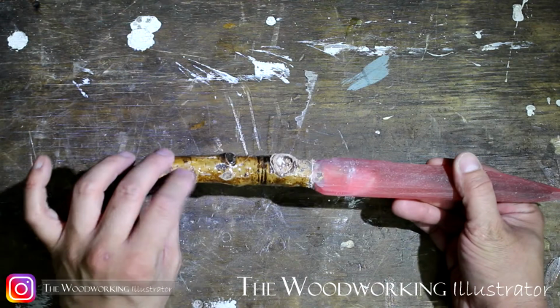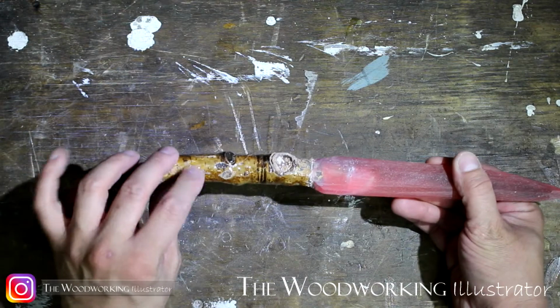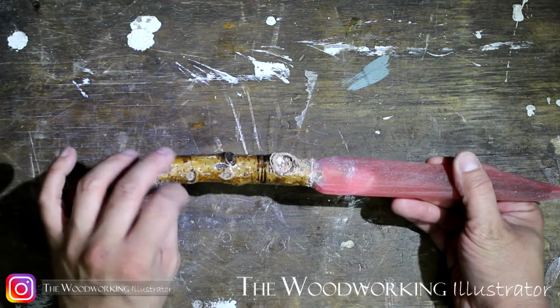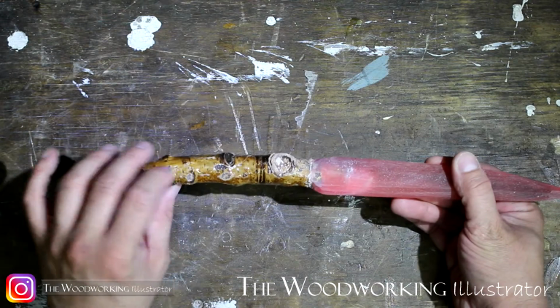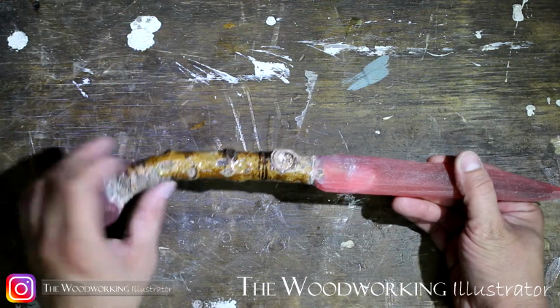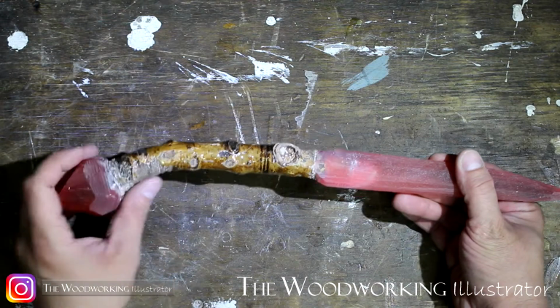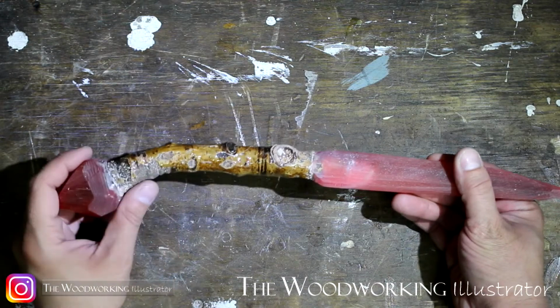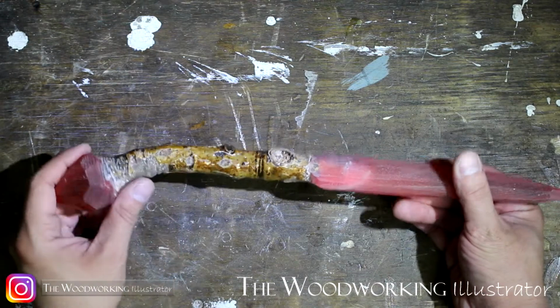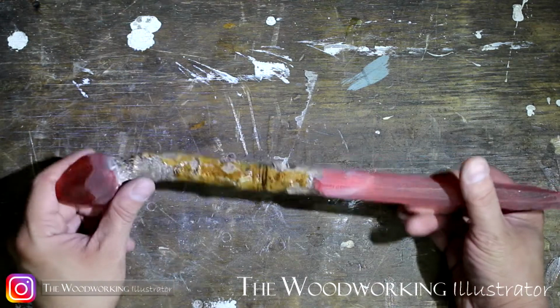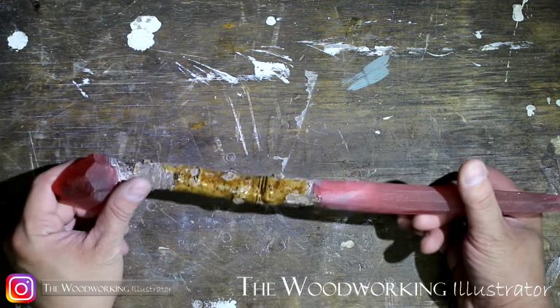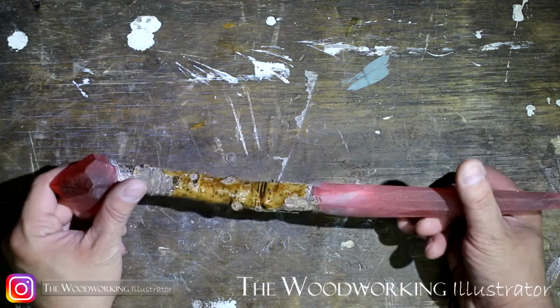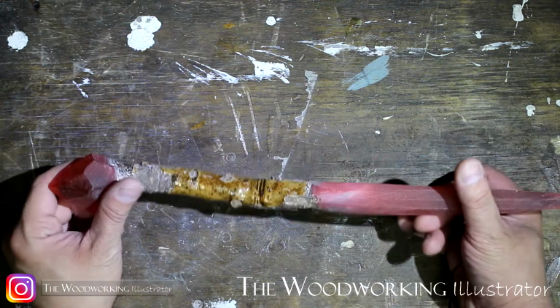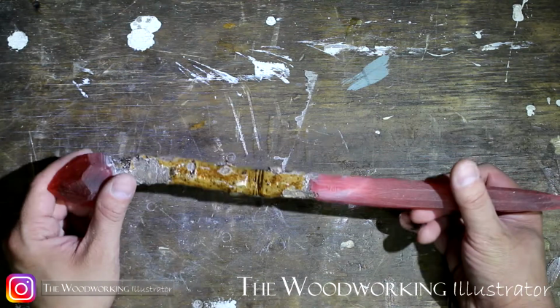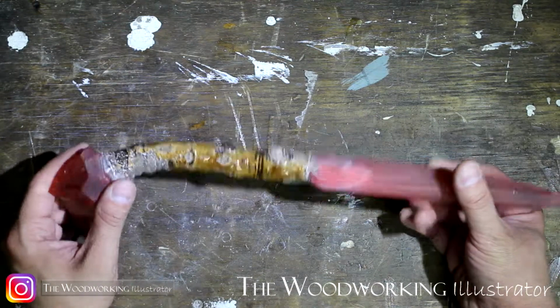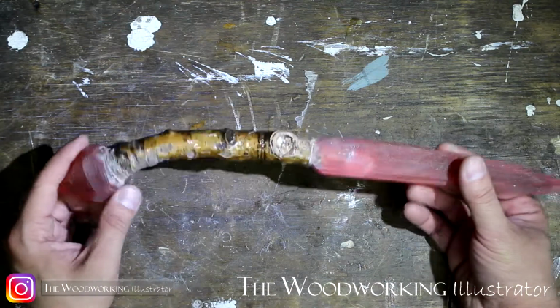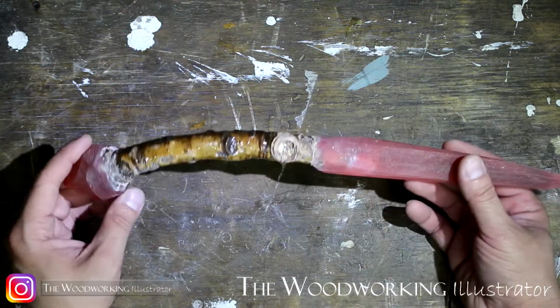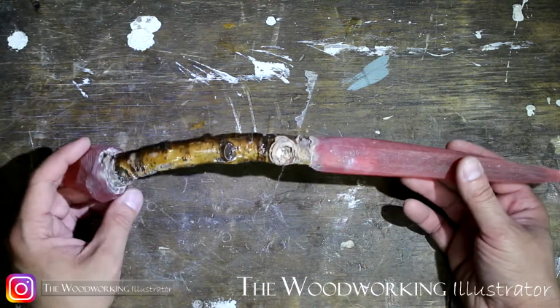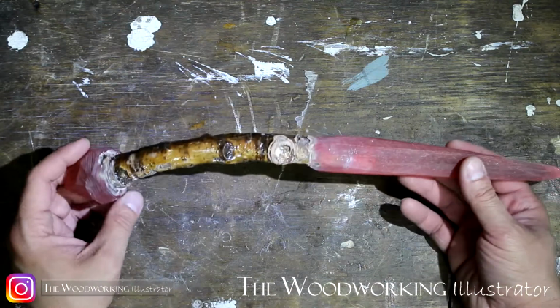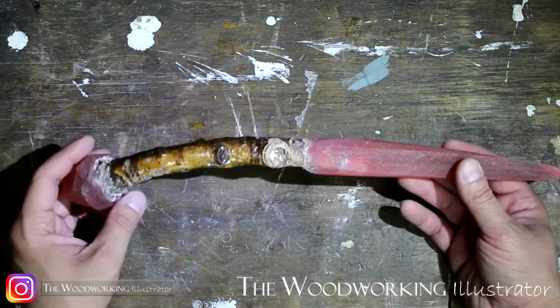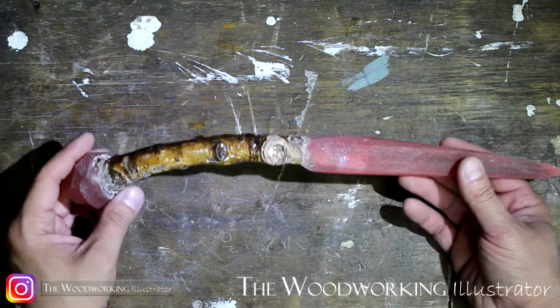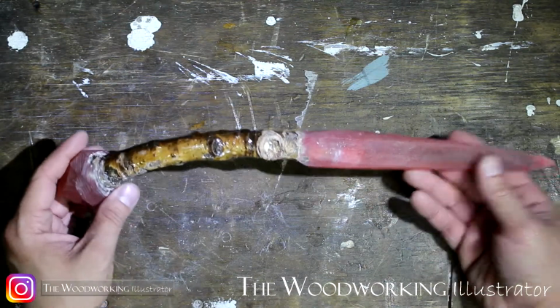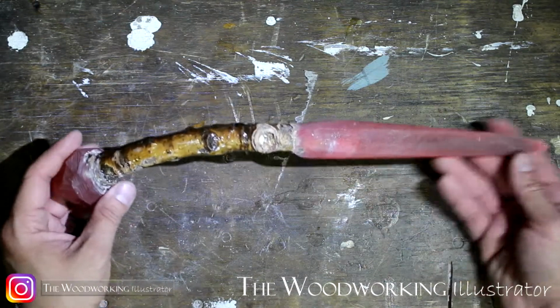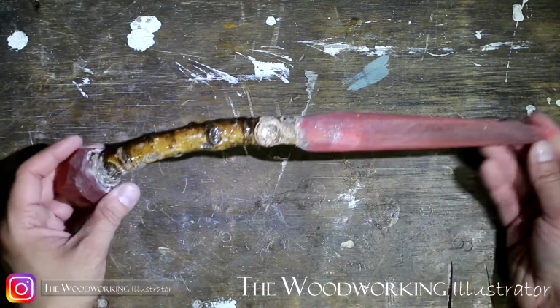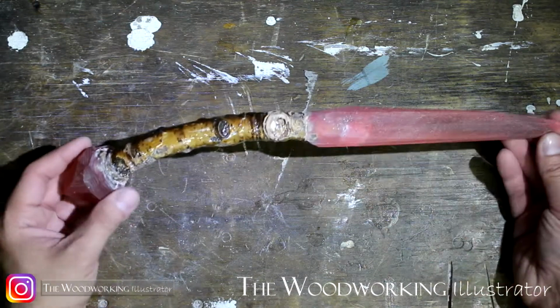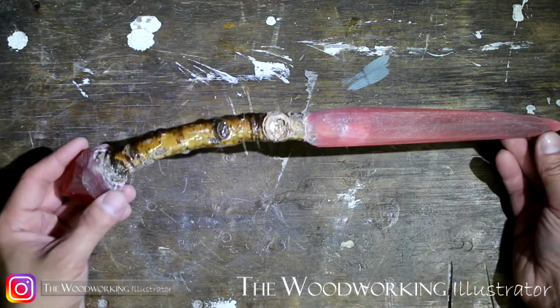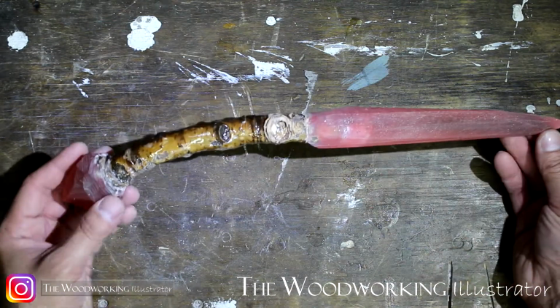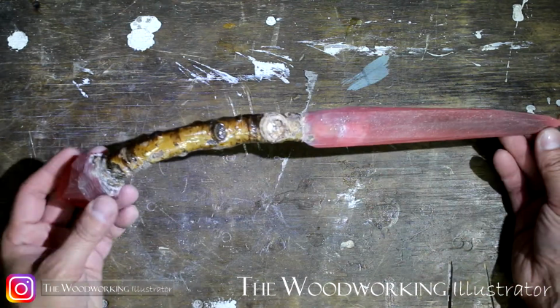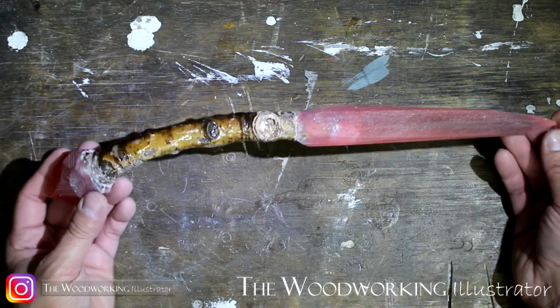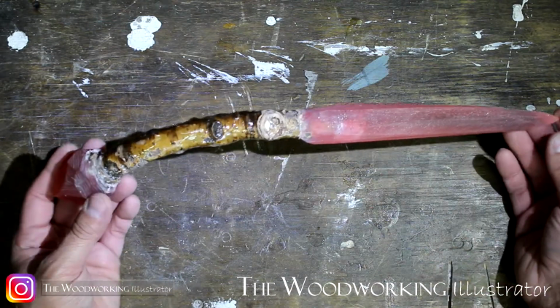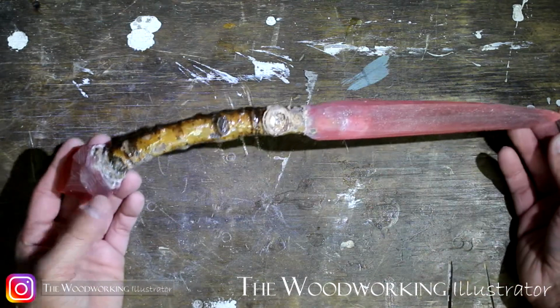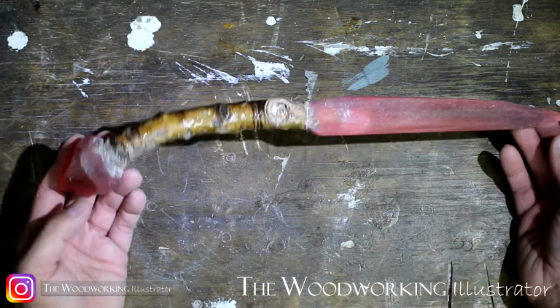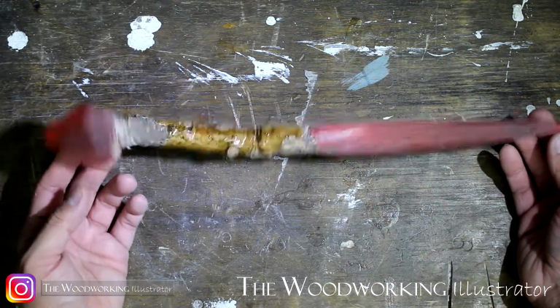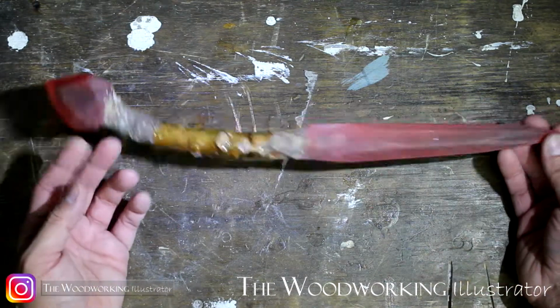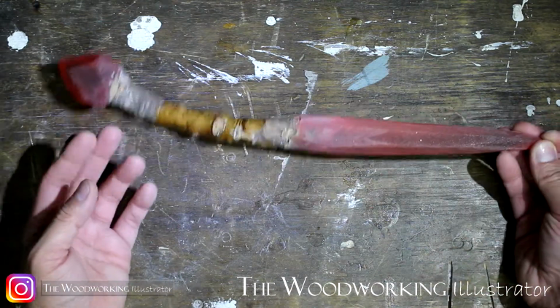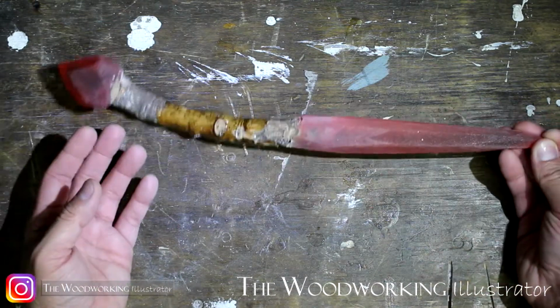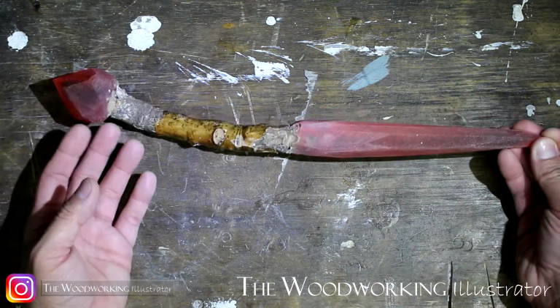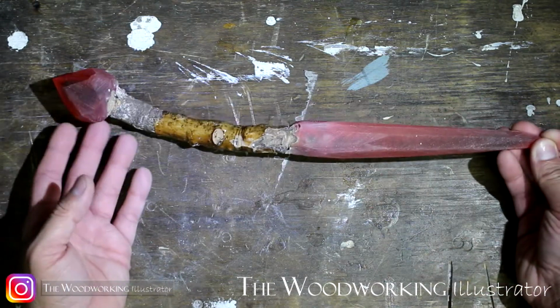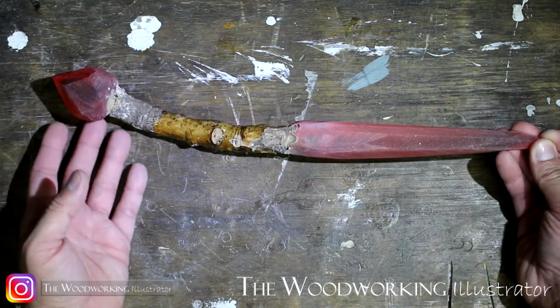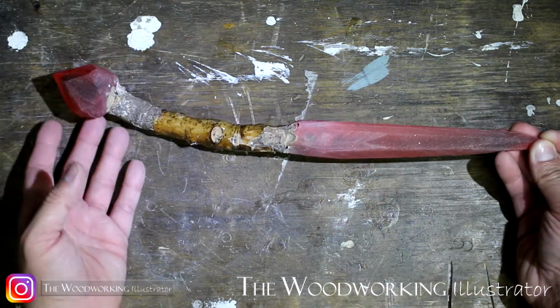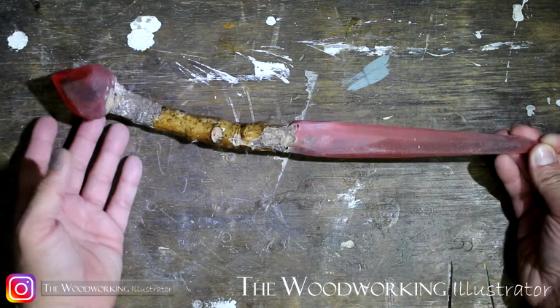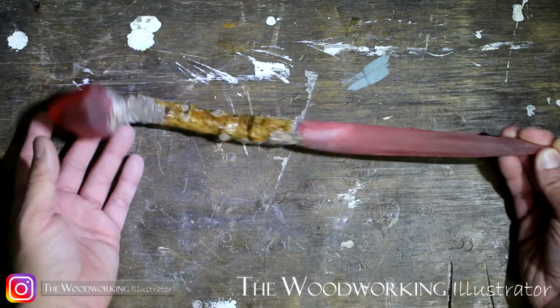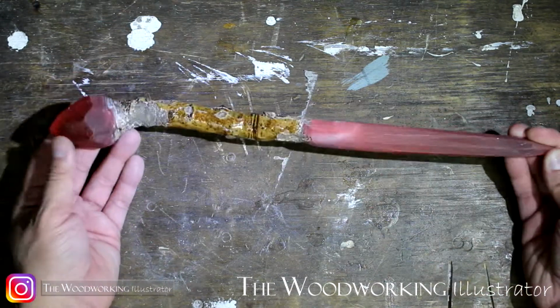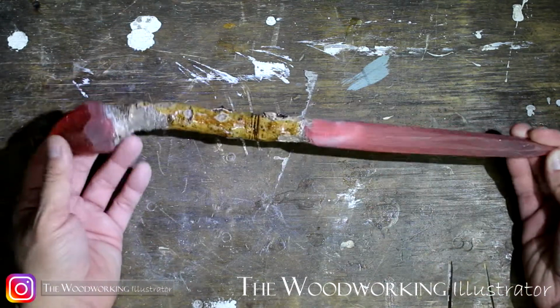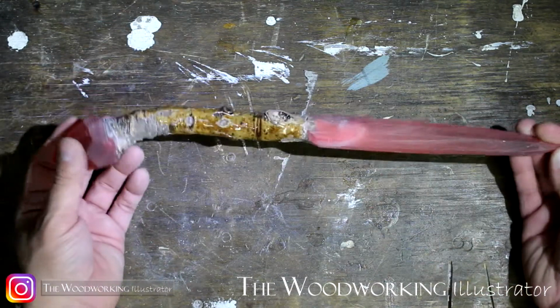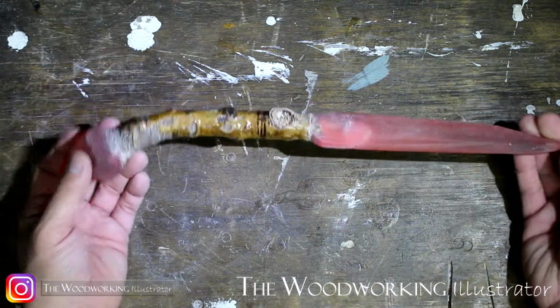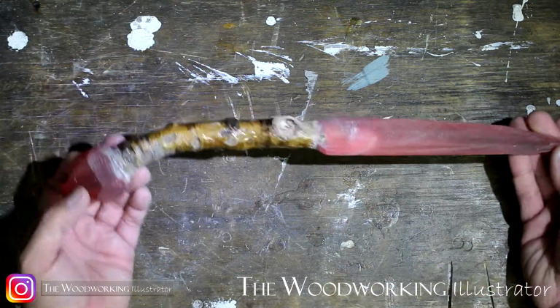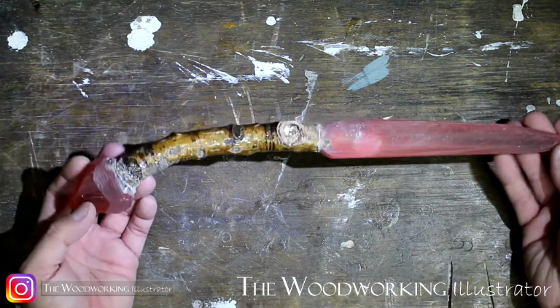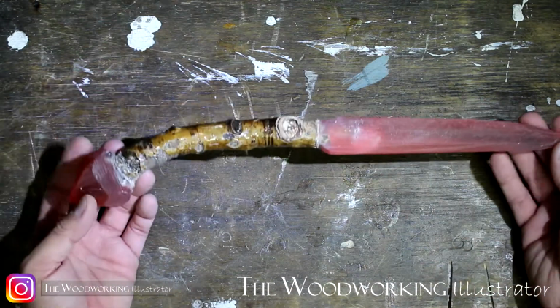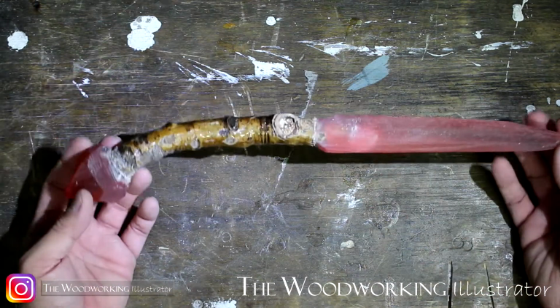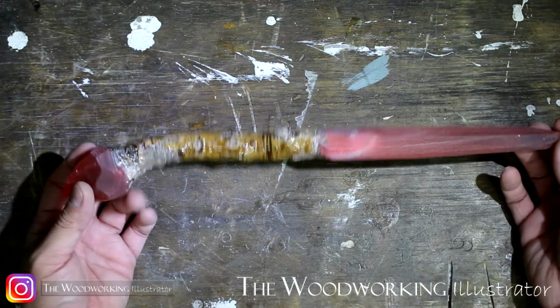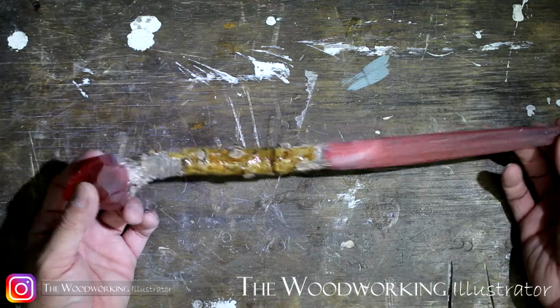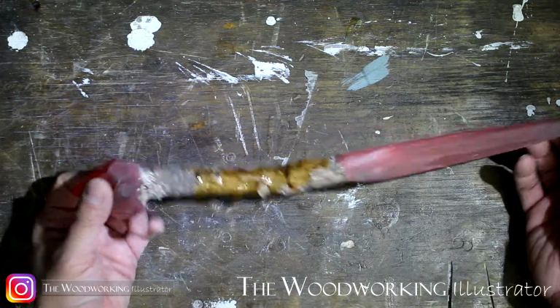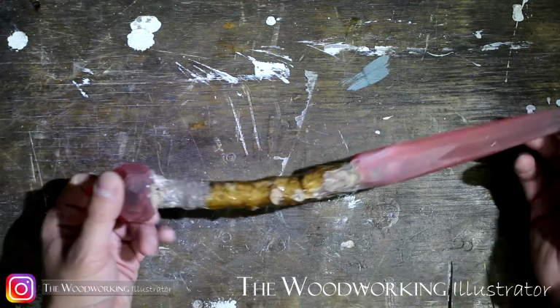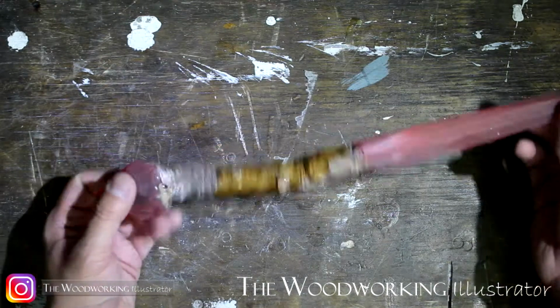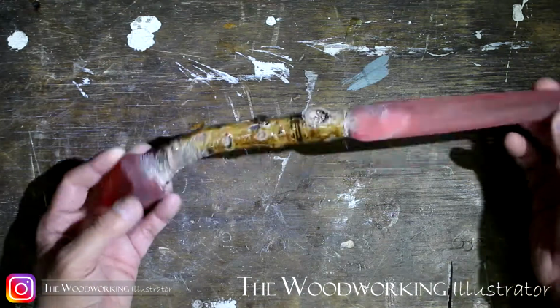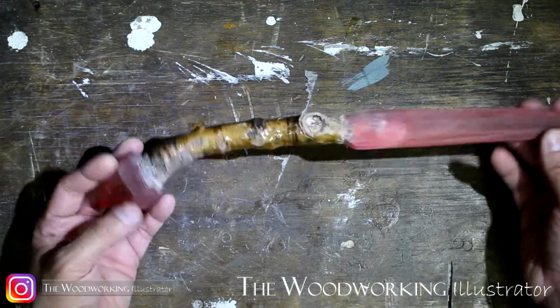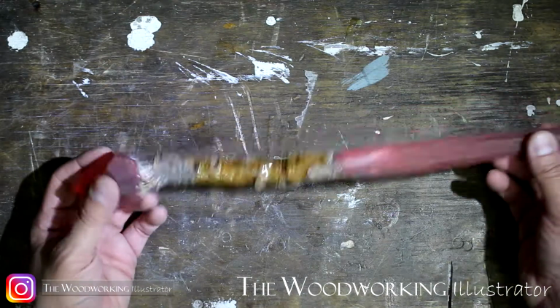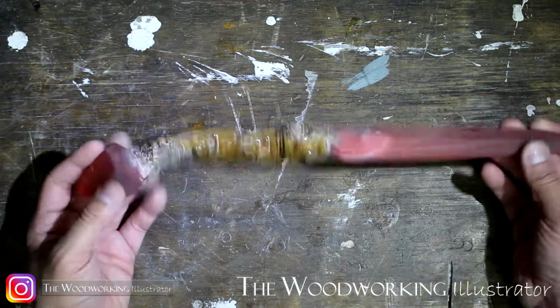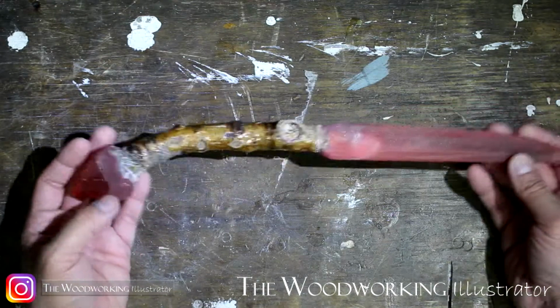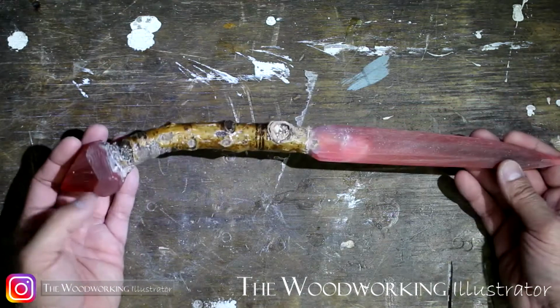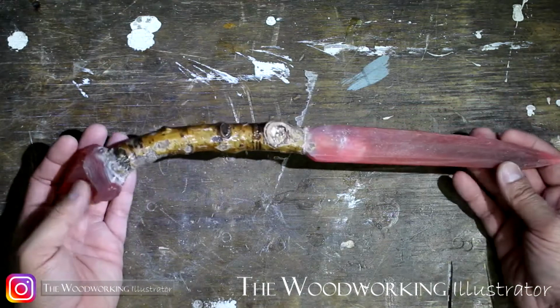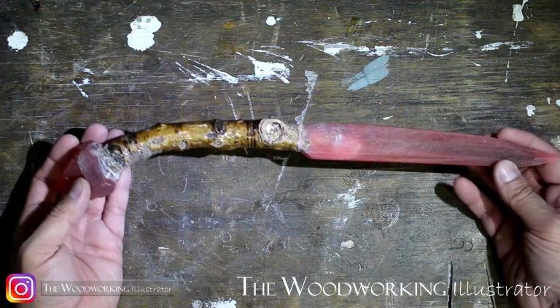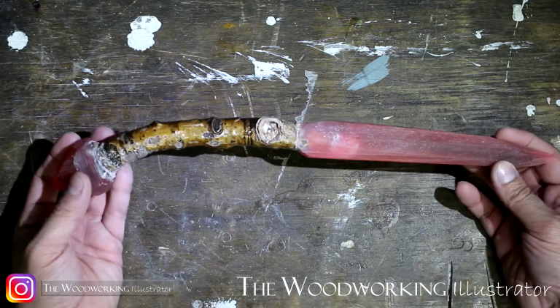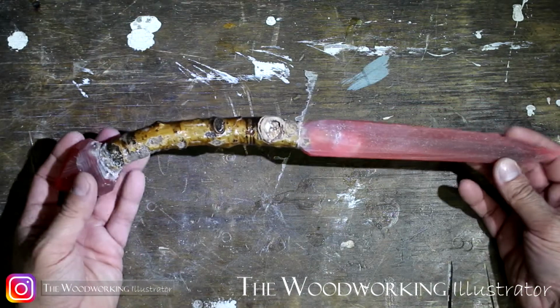I don't want to lose any more bark, but we'll see after I polish everything else off here.